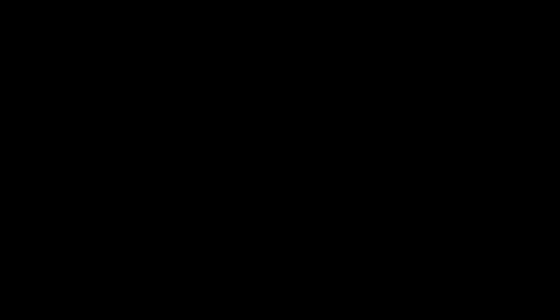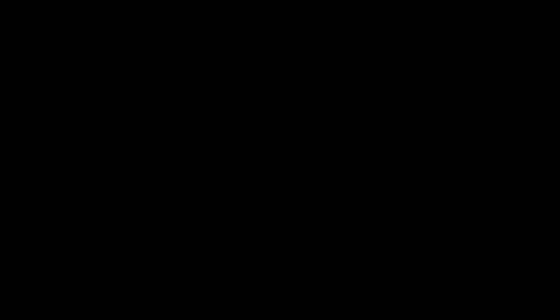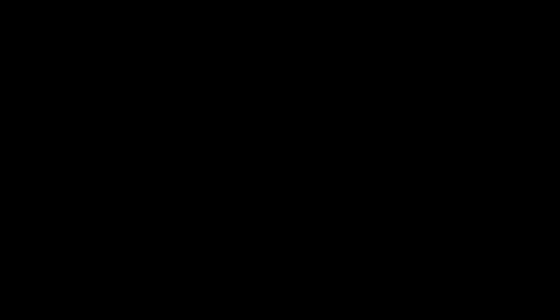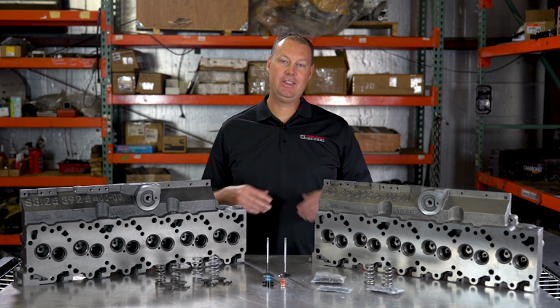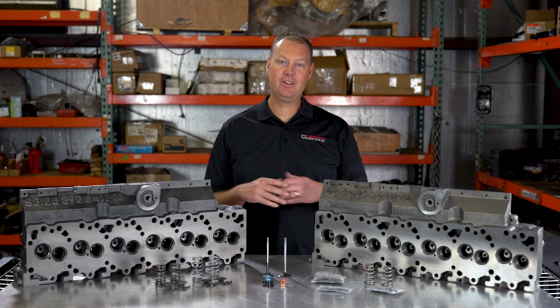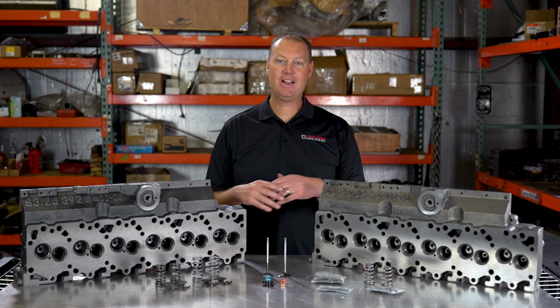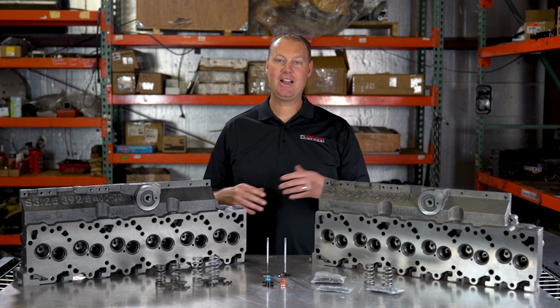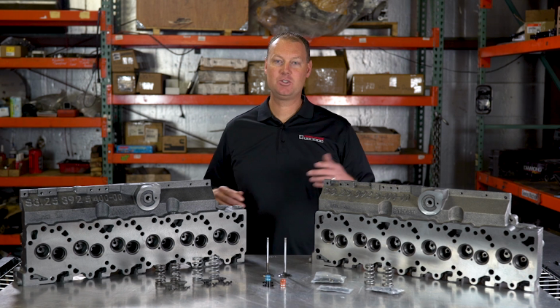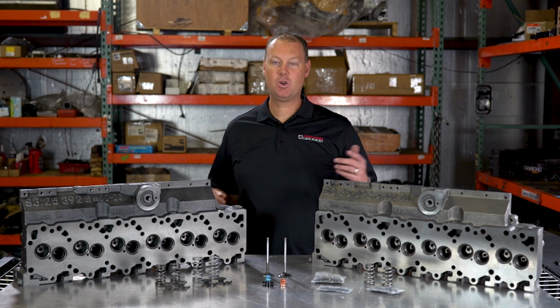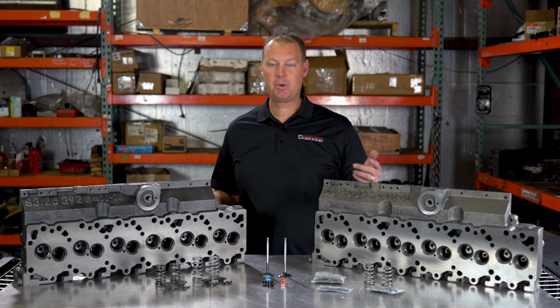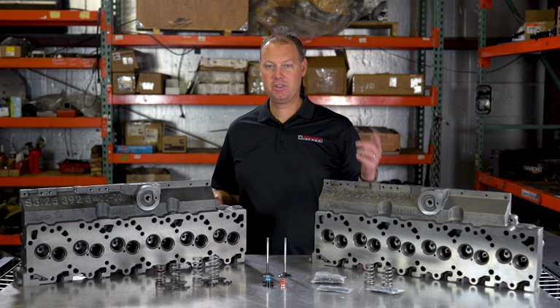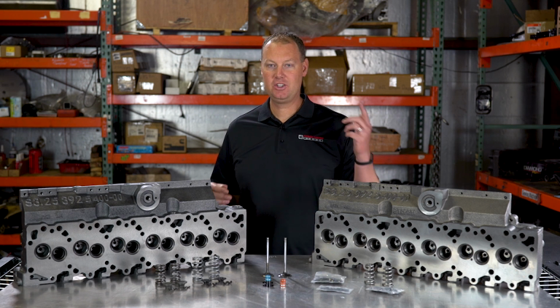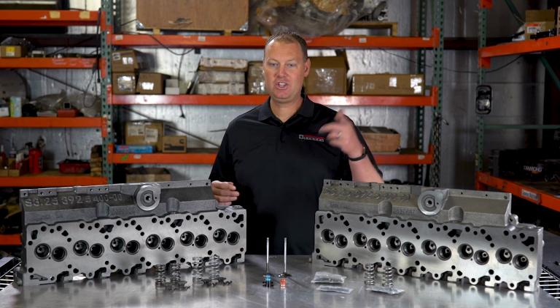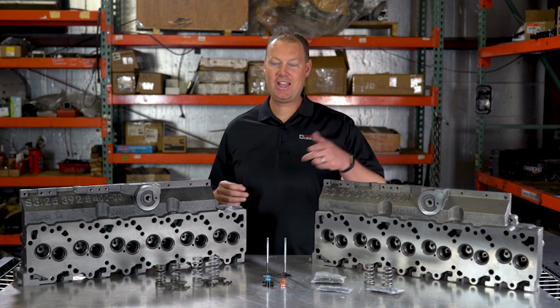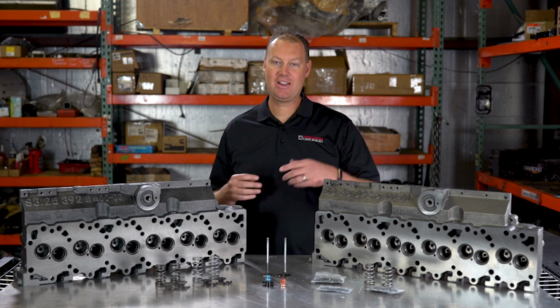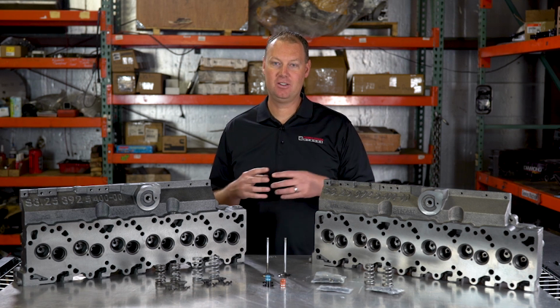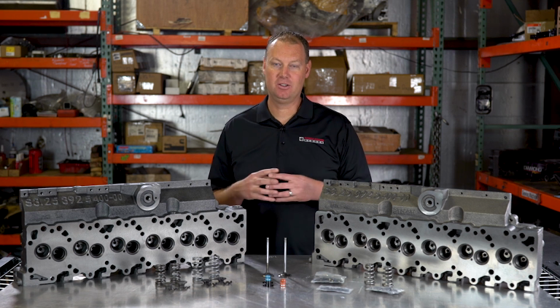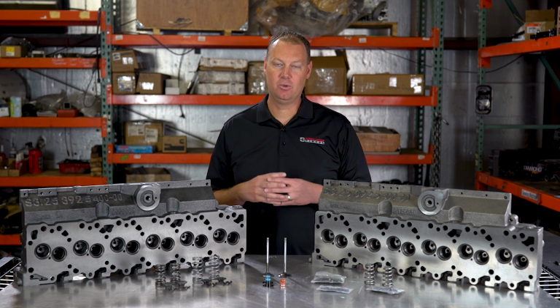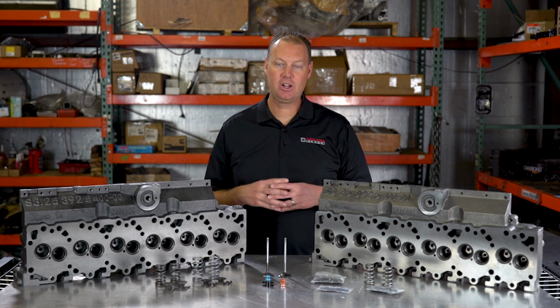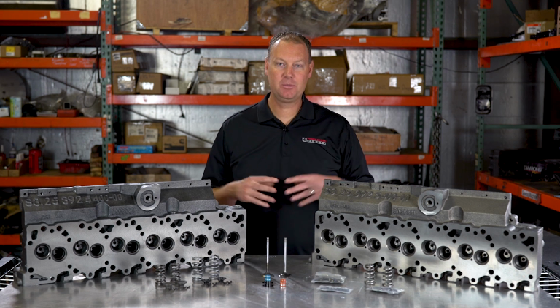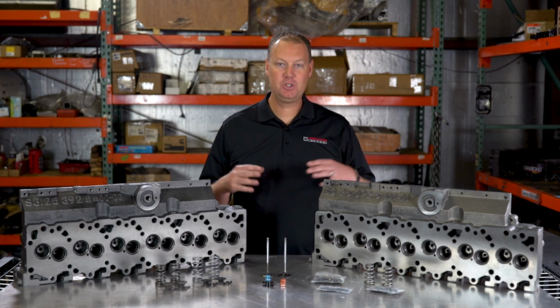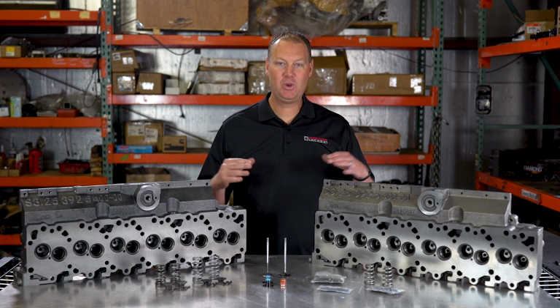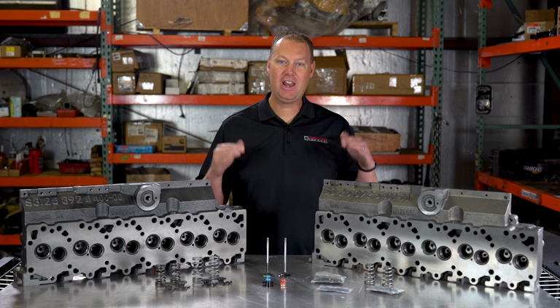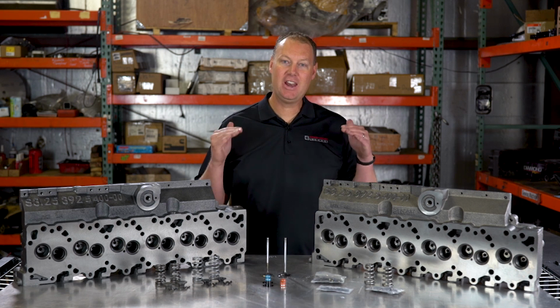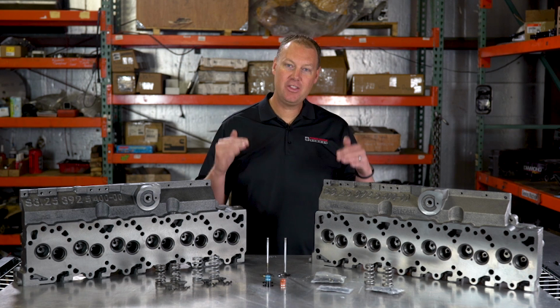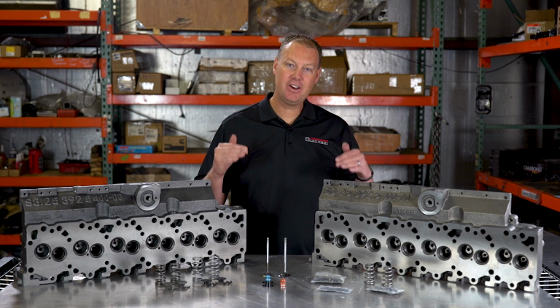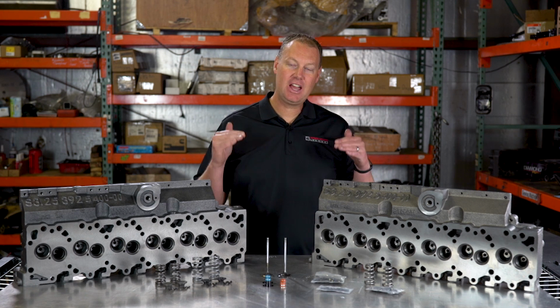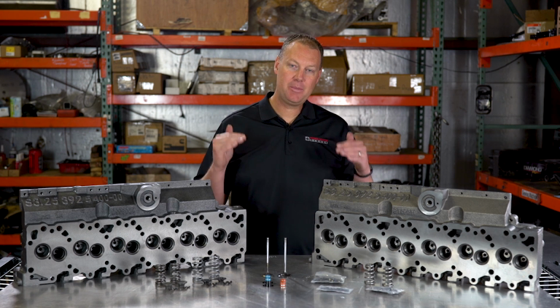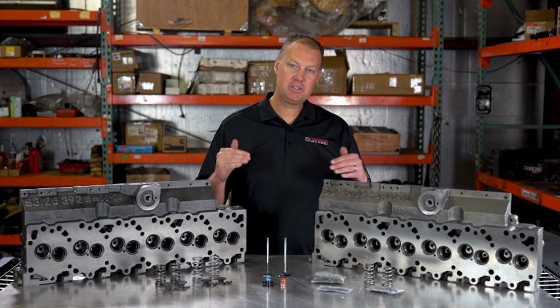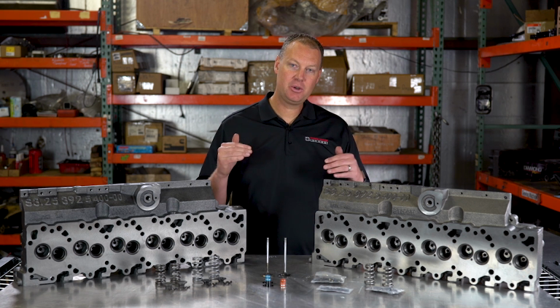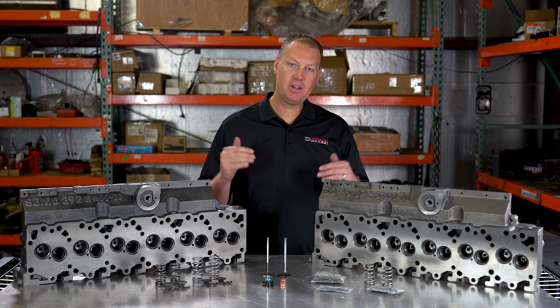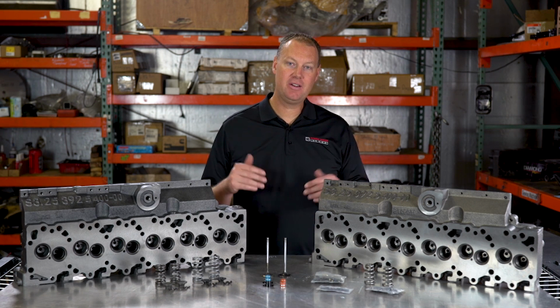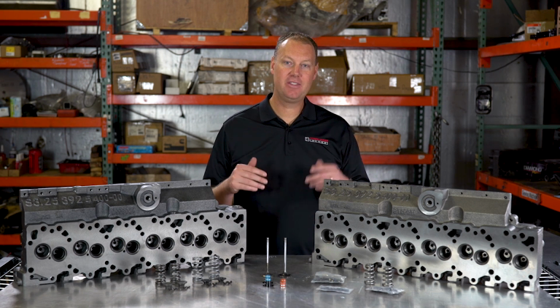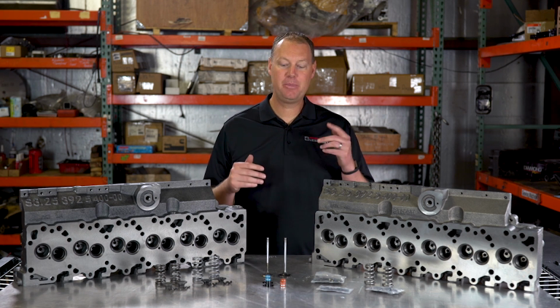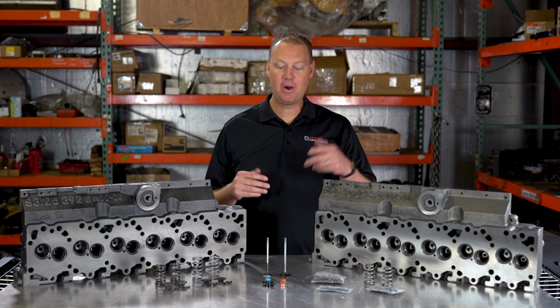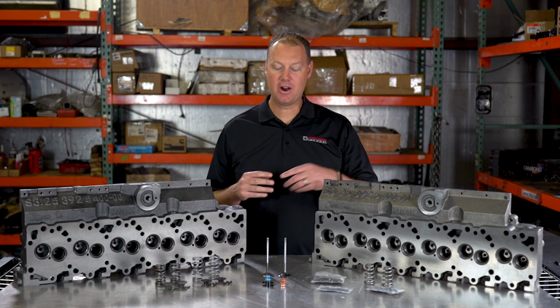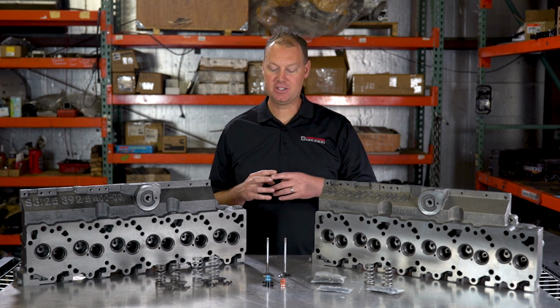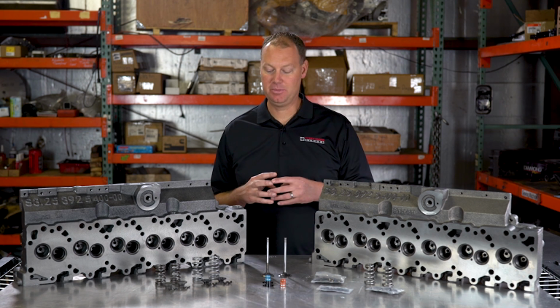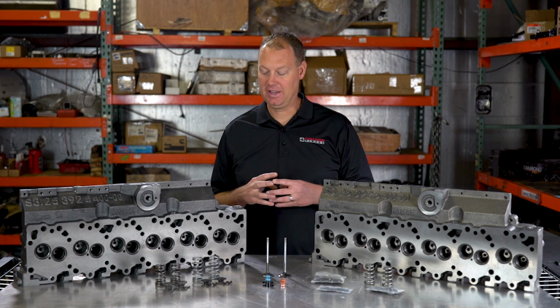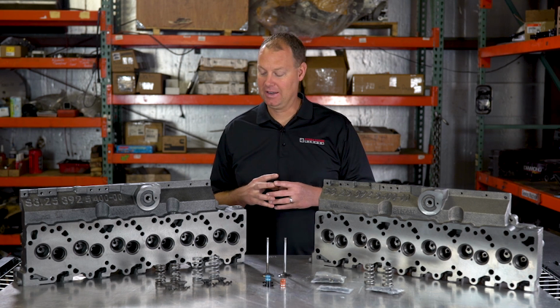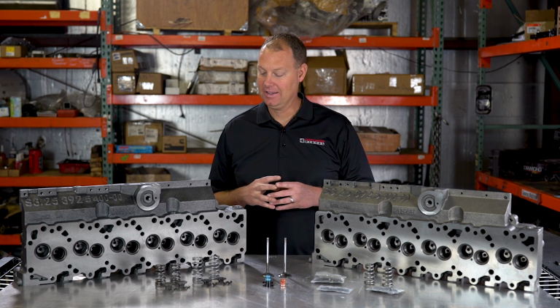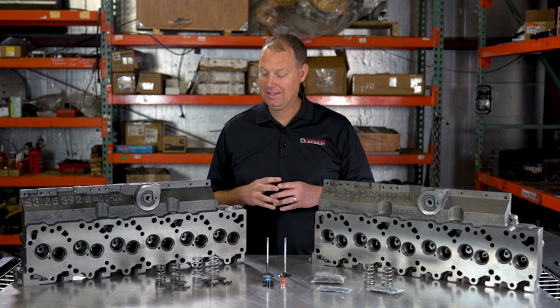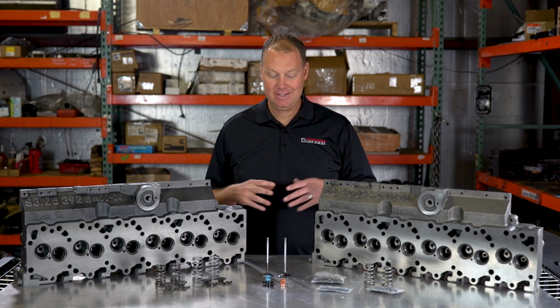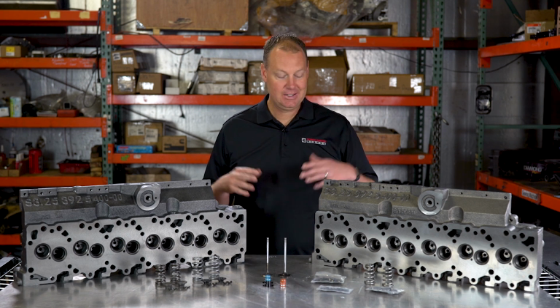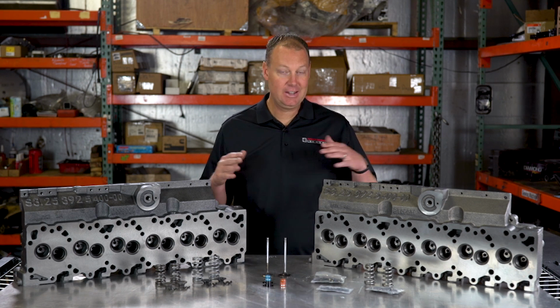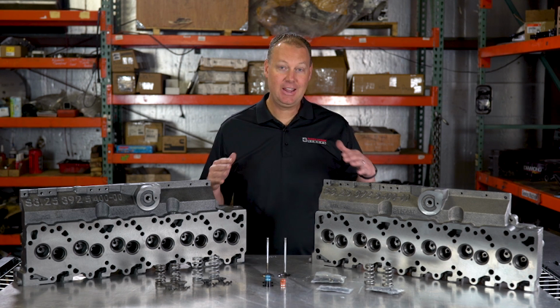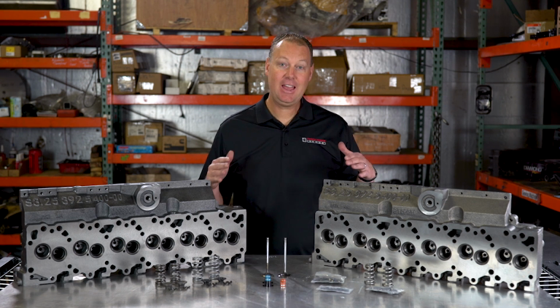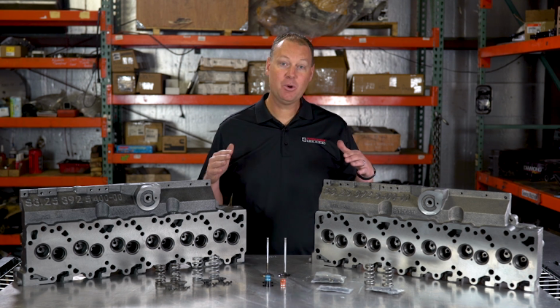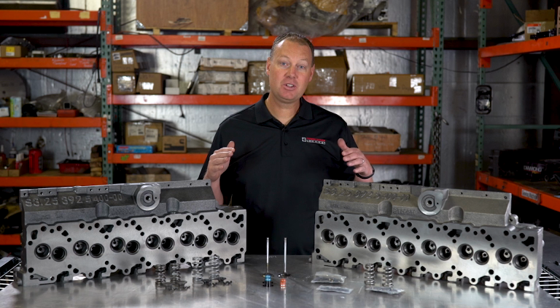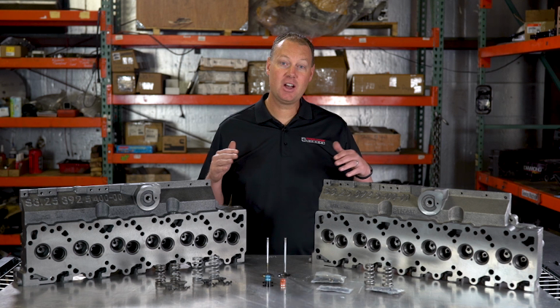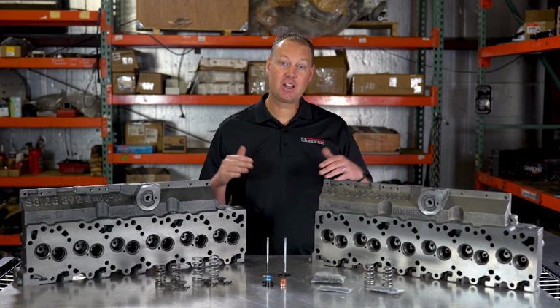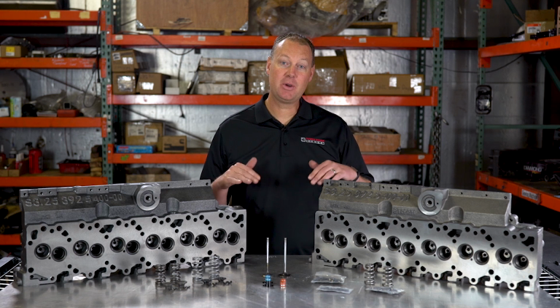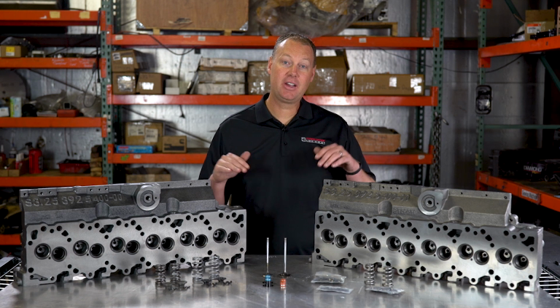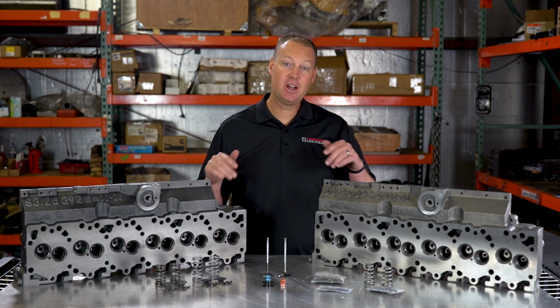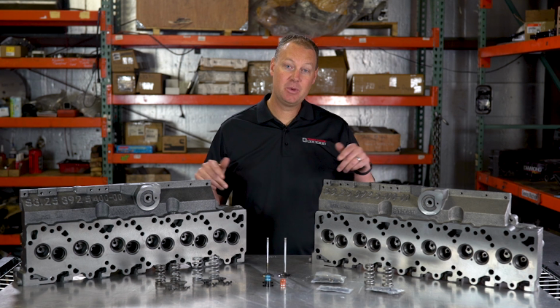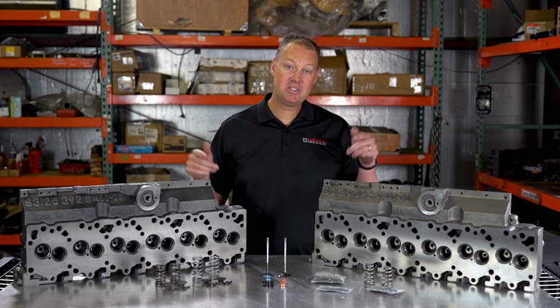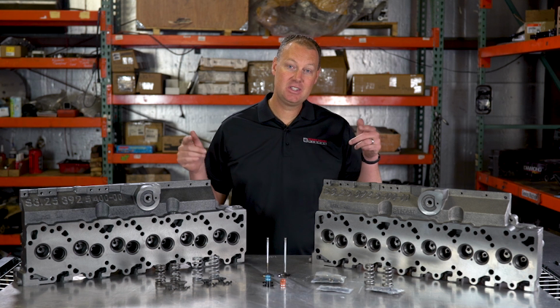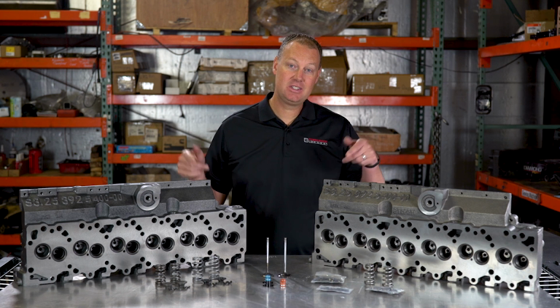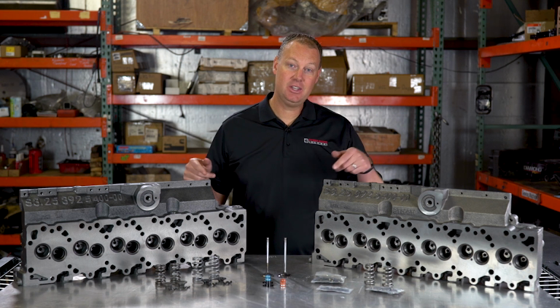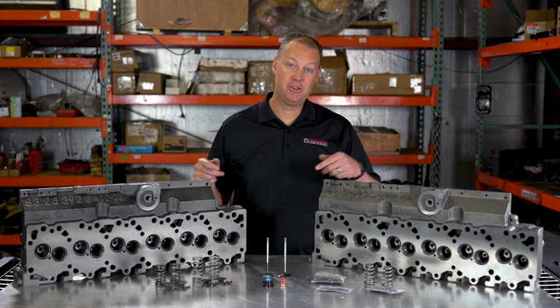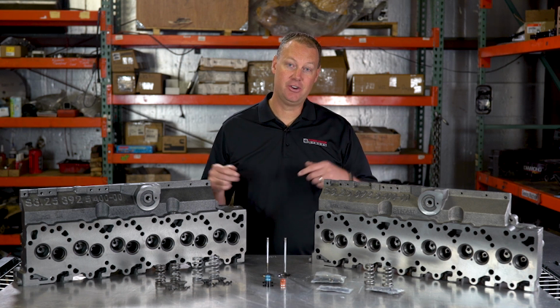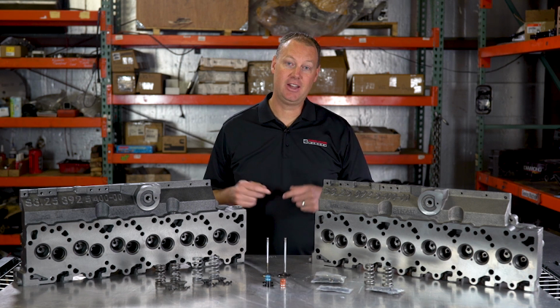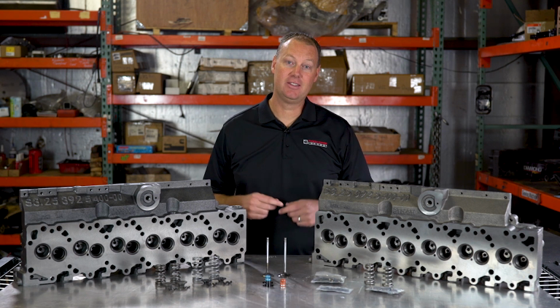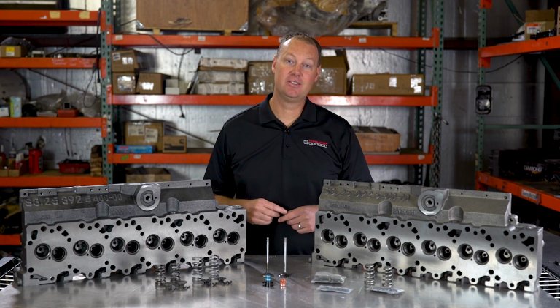Hey there guys, welcome to the channel. Welcome to another episode of the Parts Bin. Today we're talking about Cummins cylinder heads.